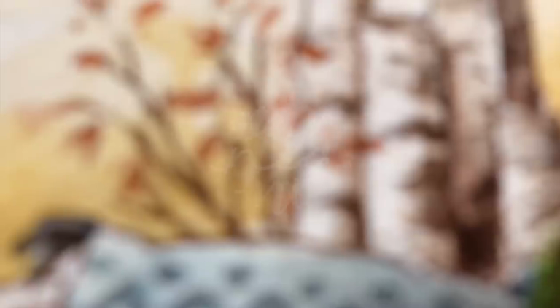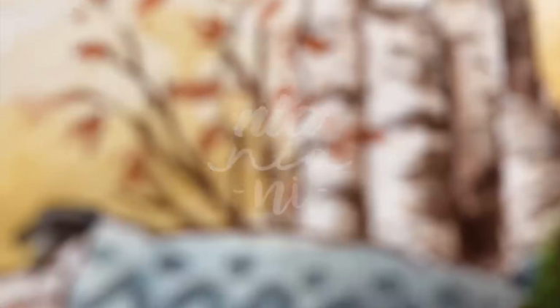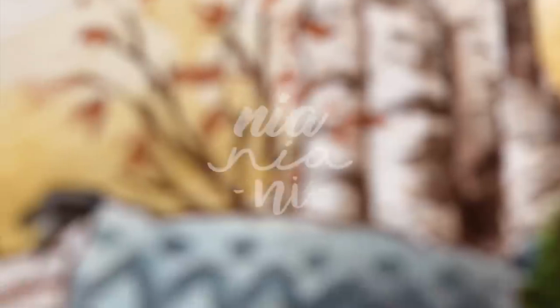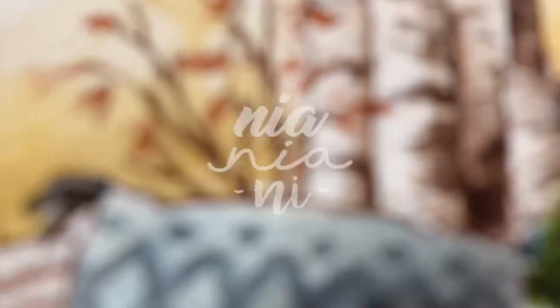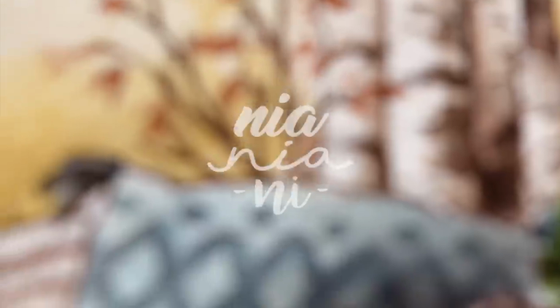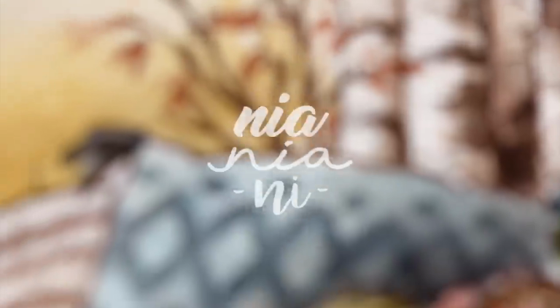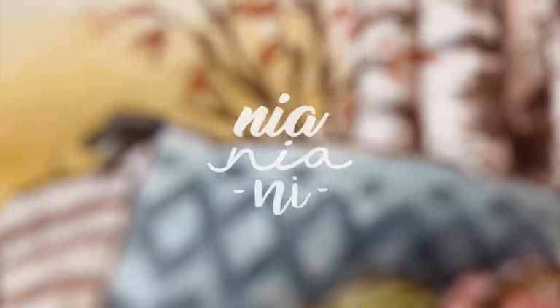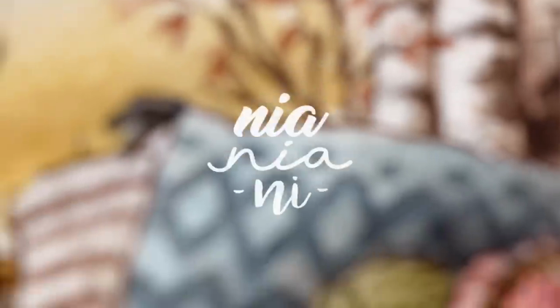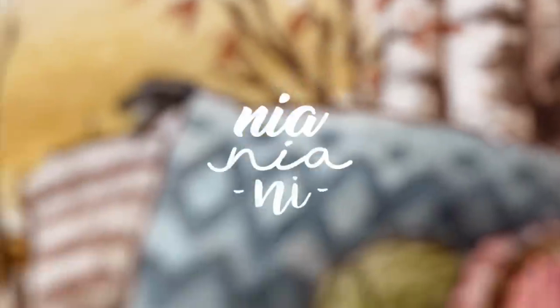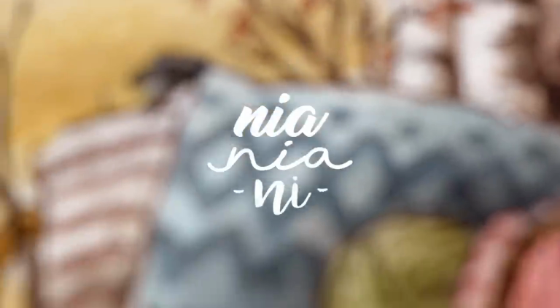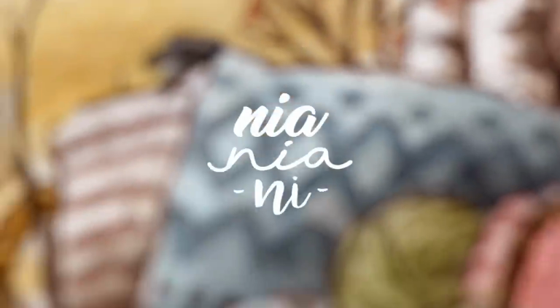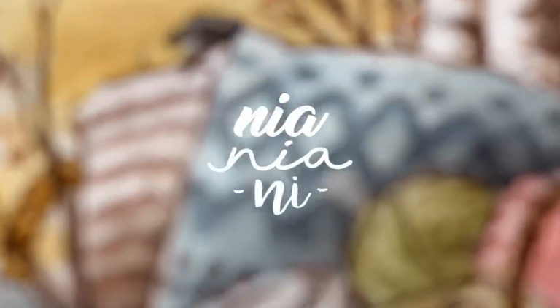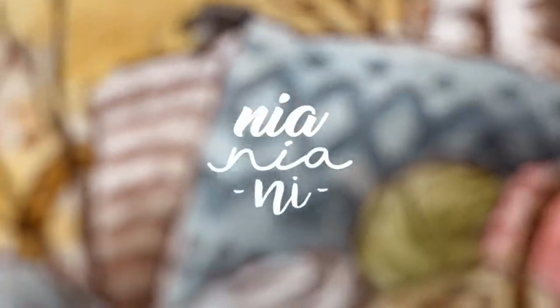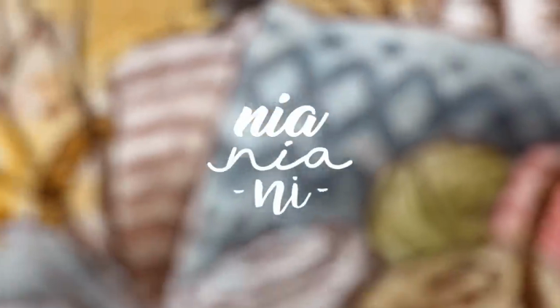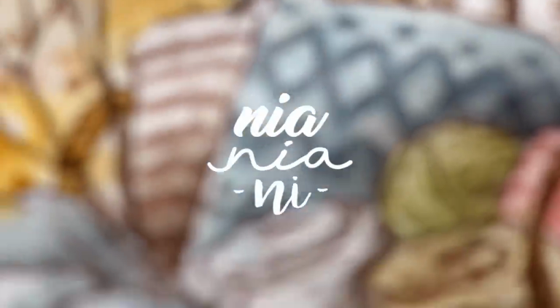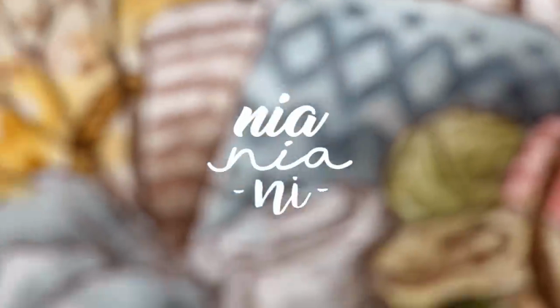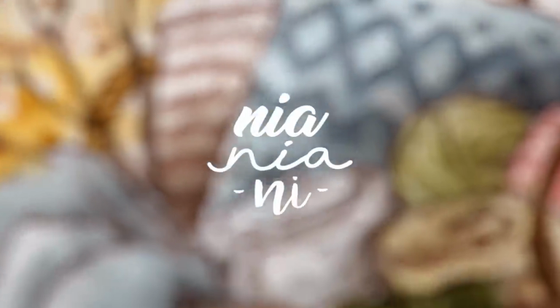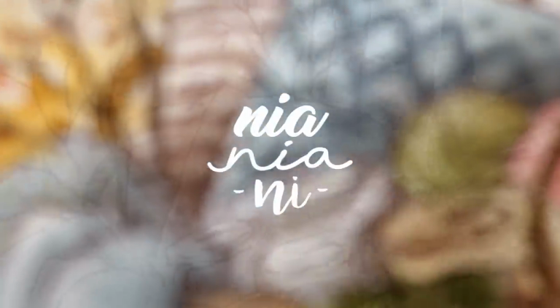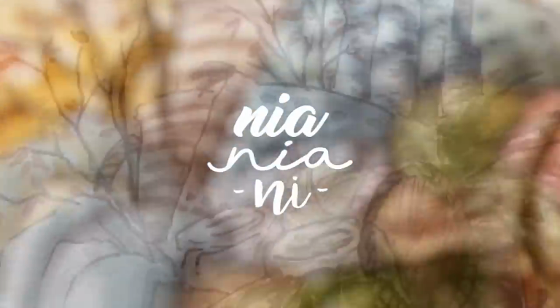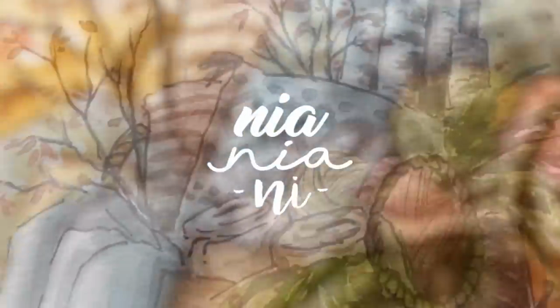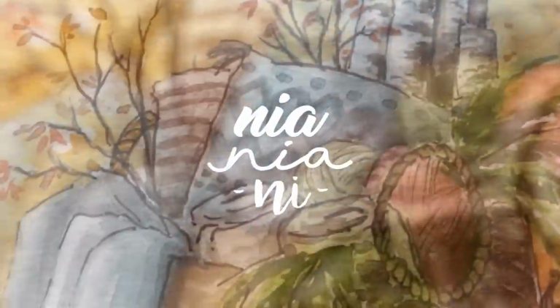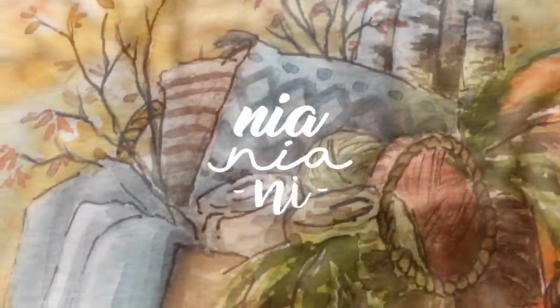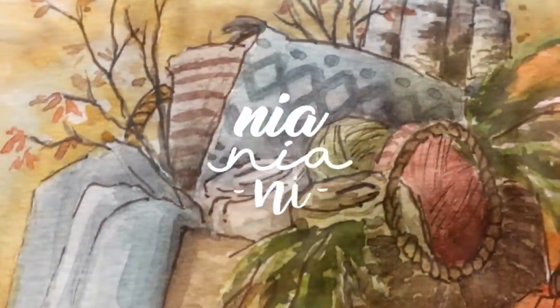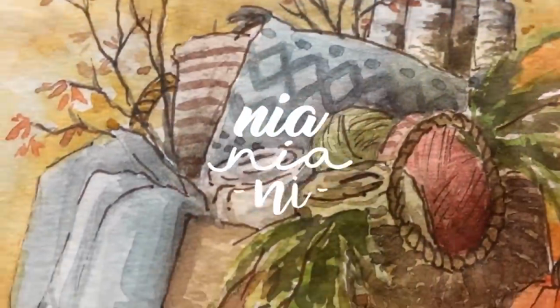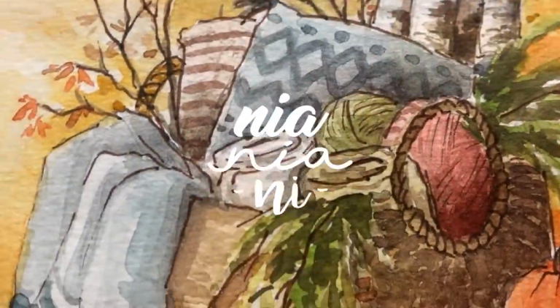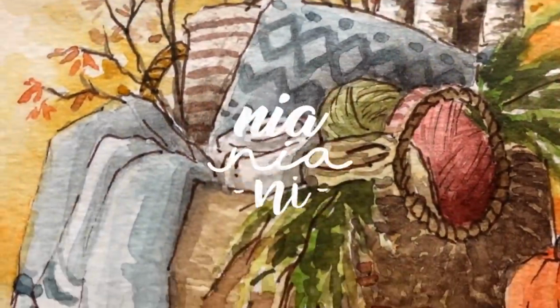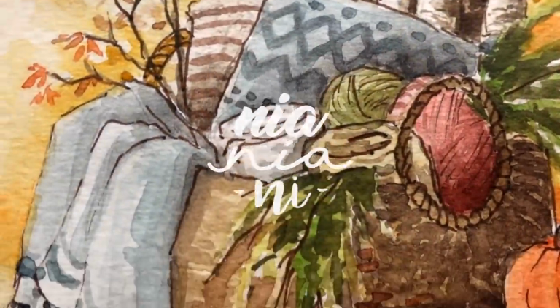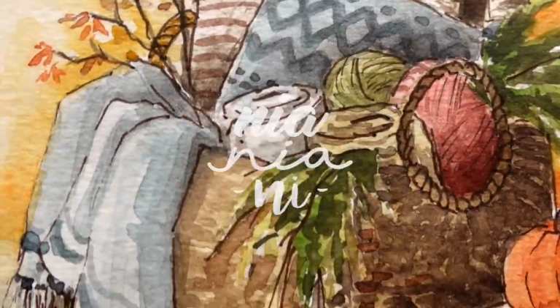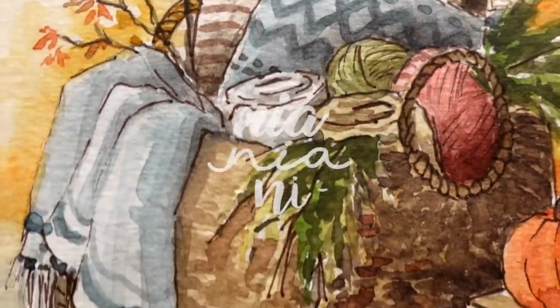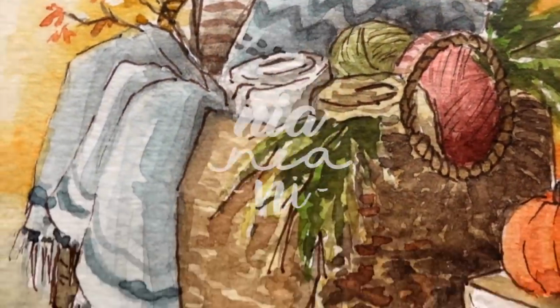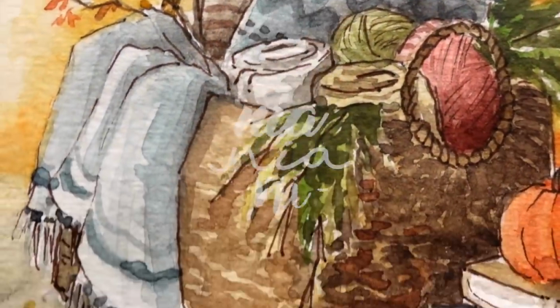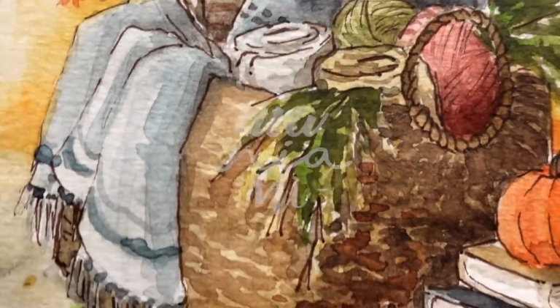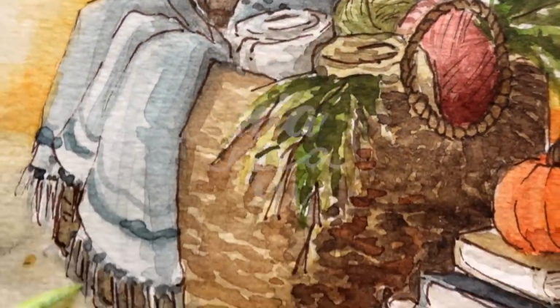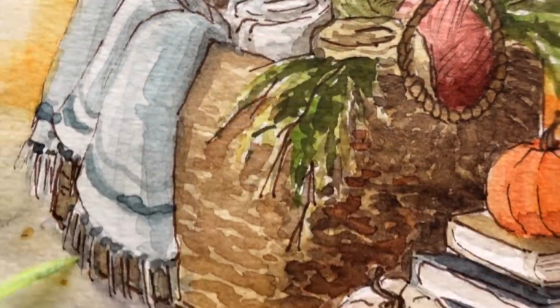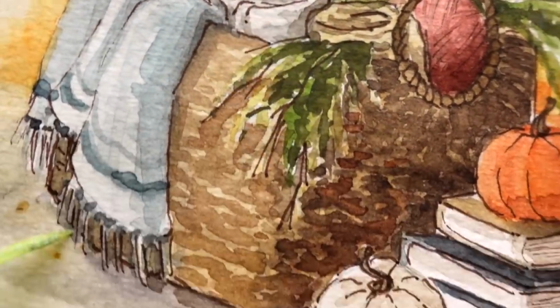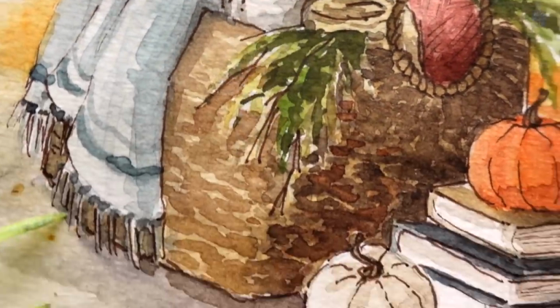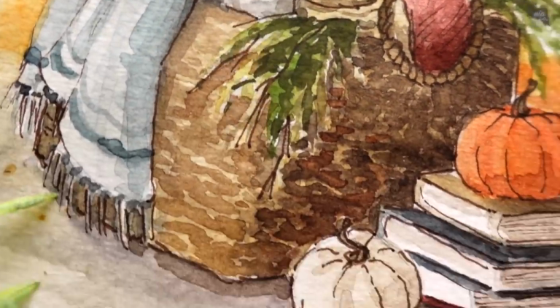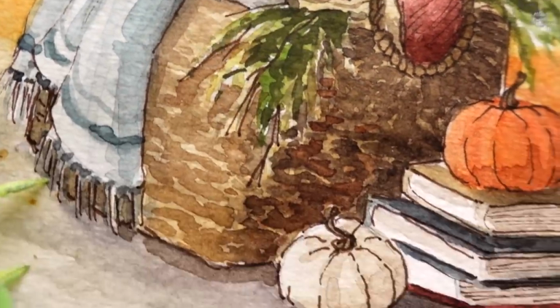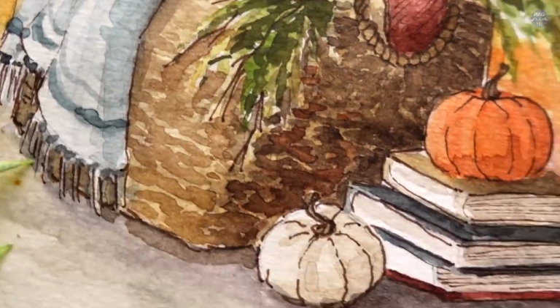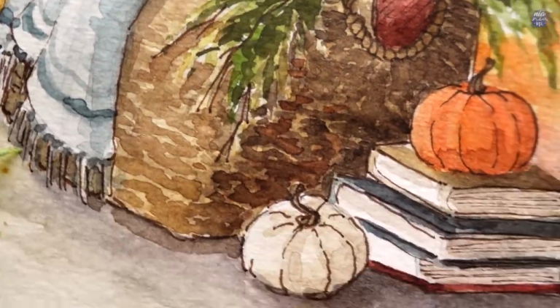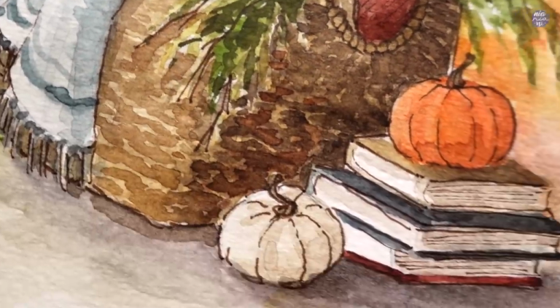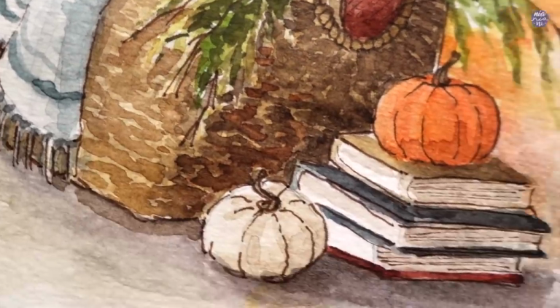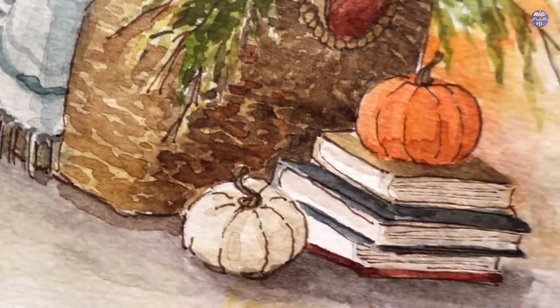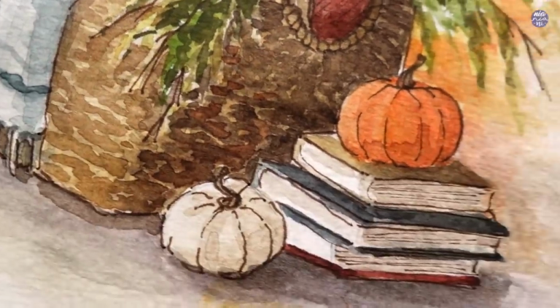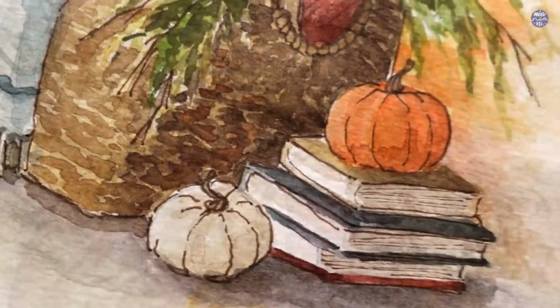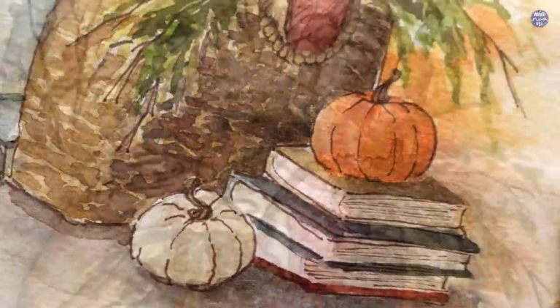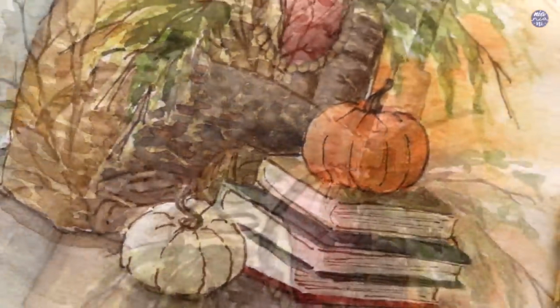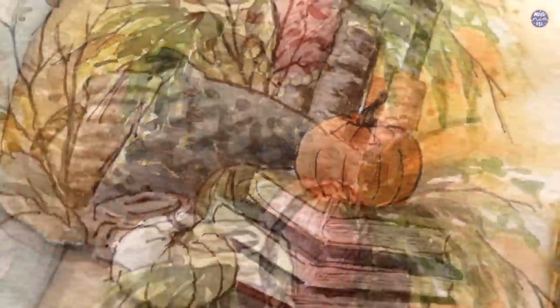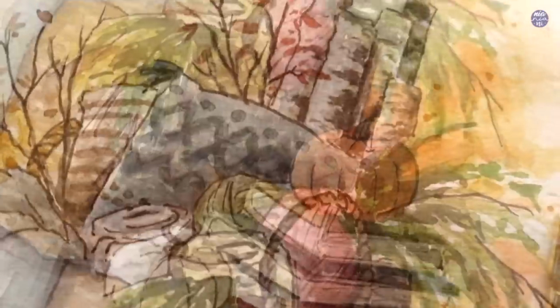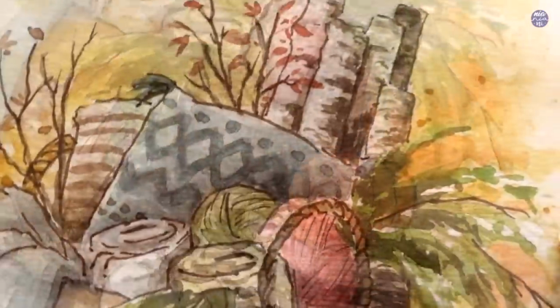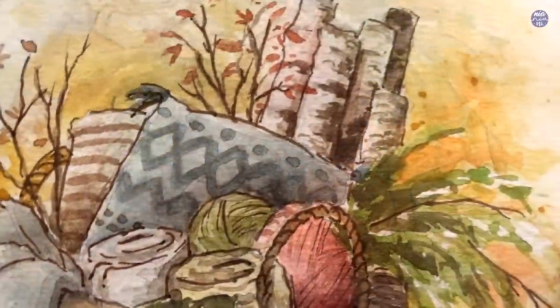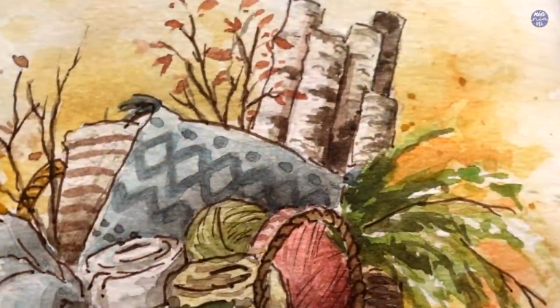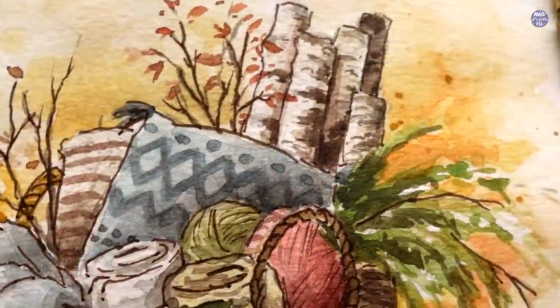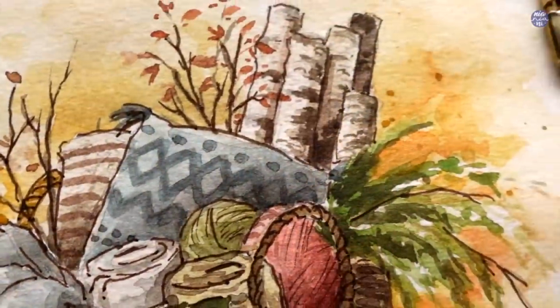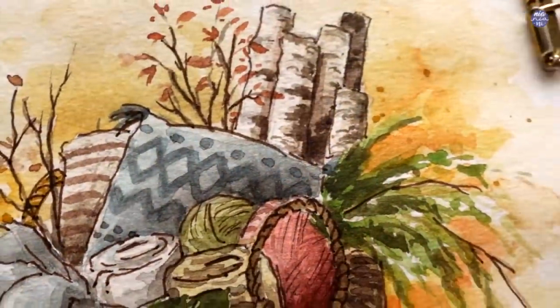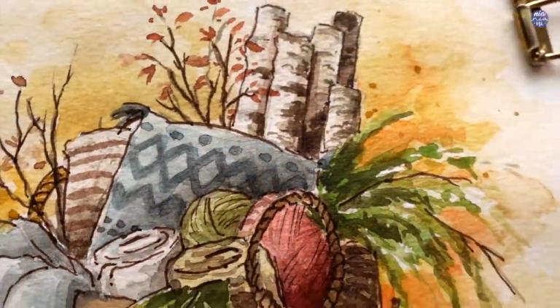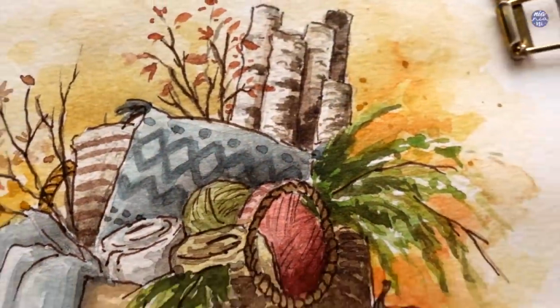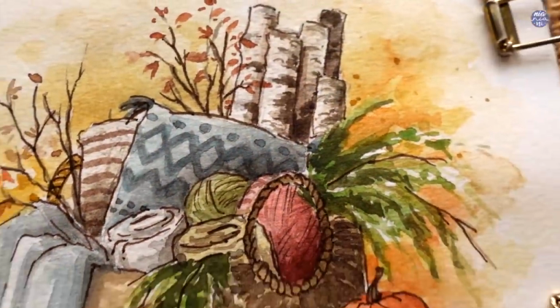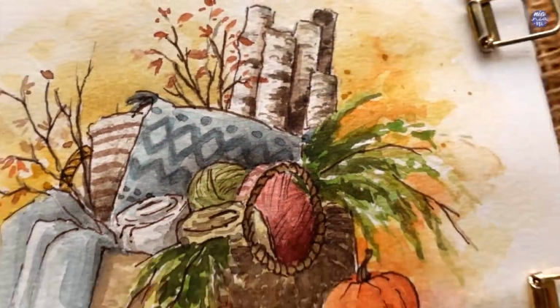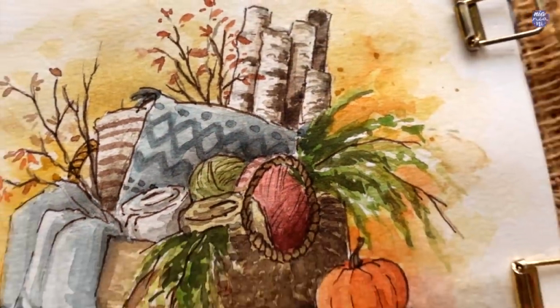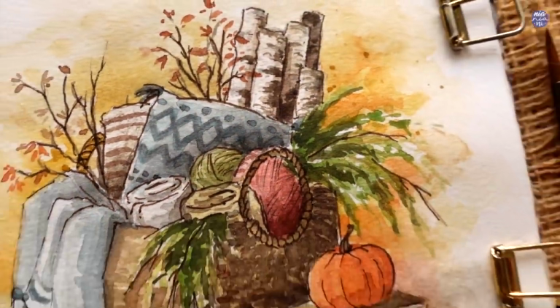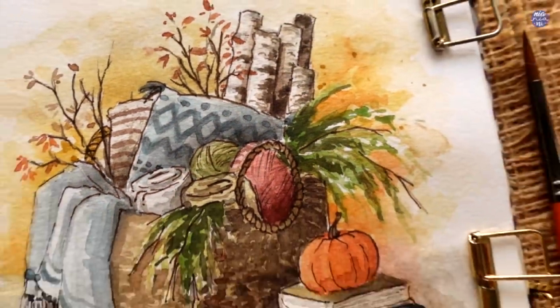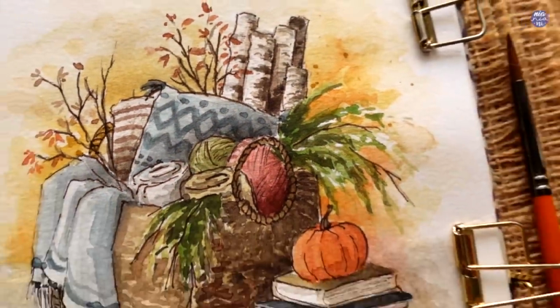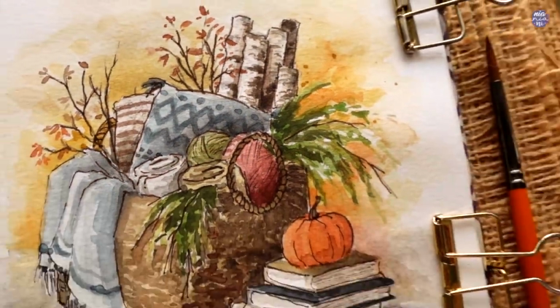Hi everyone, this is Nia and today I'm going to be painting a basket filled with cozy items. Let's begin by sketching it out.